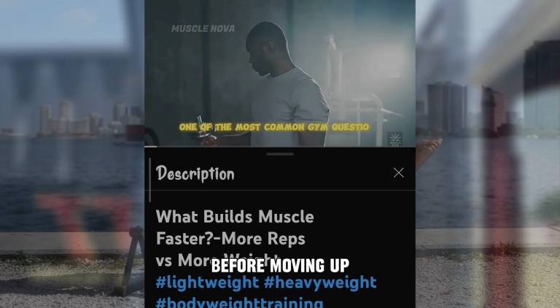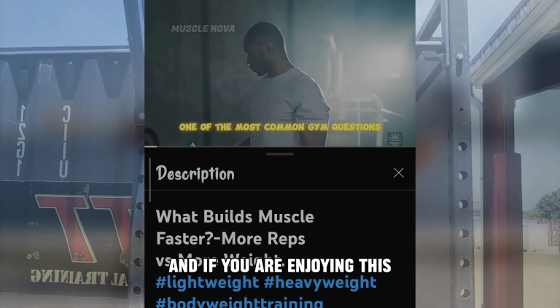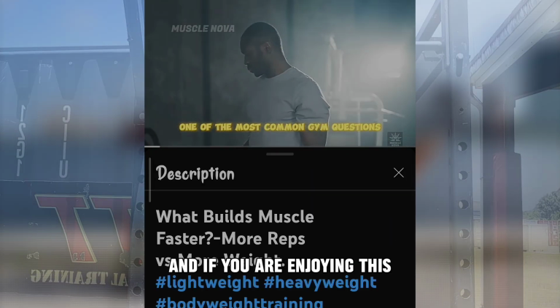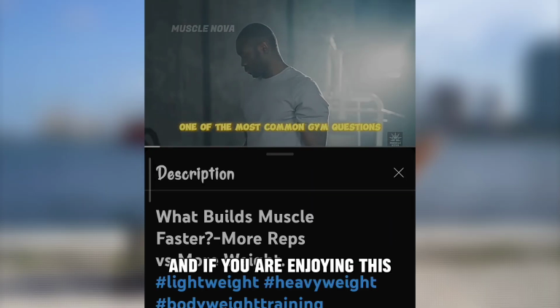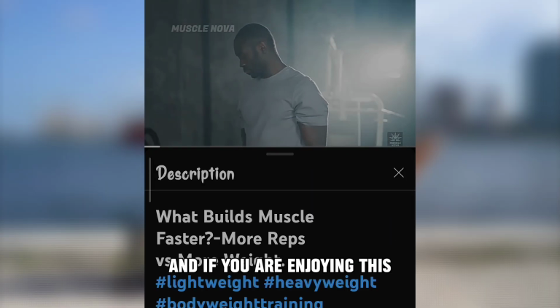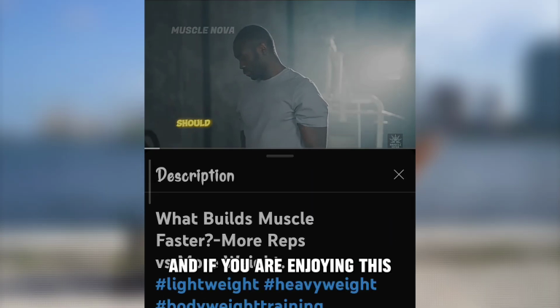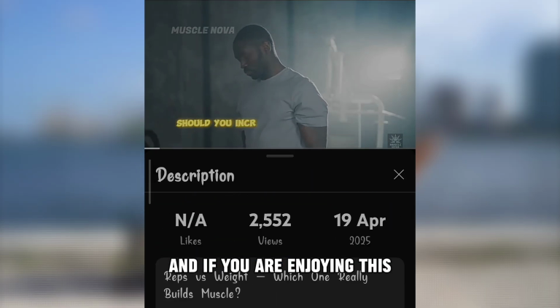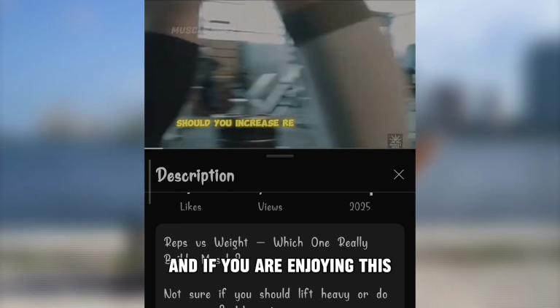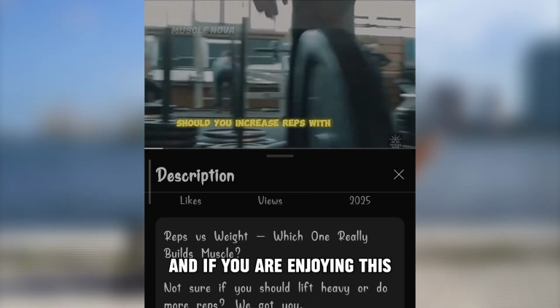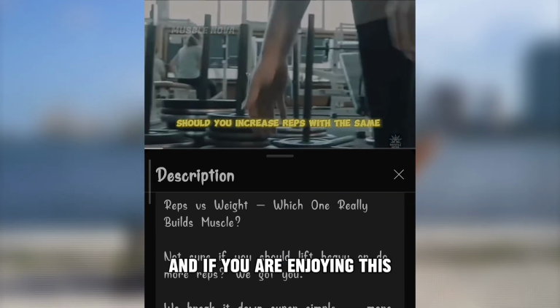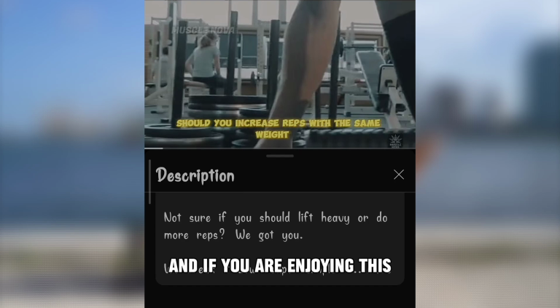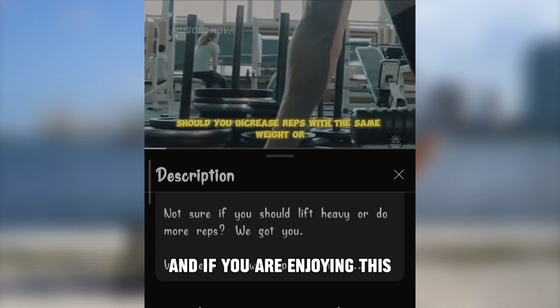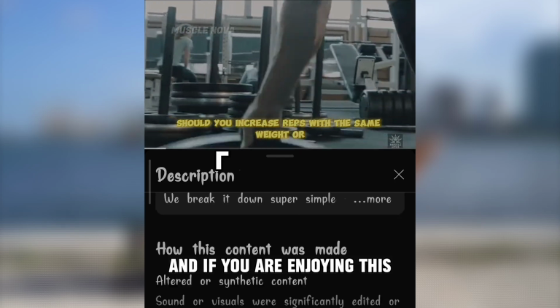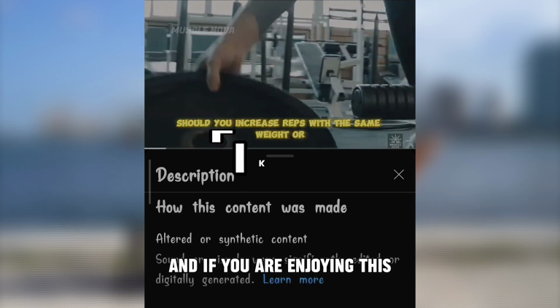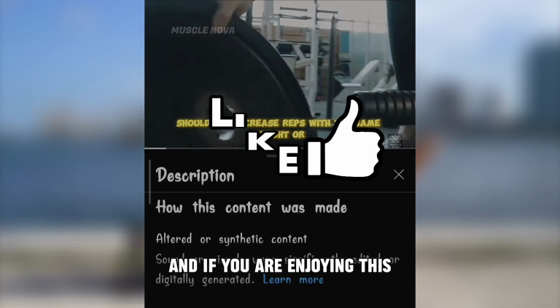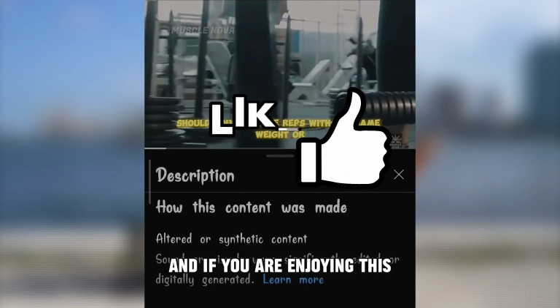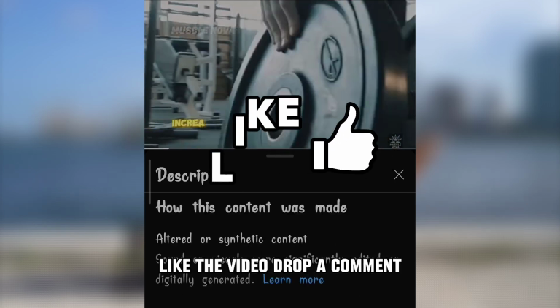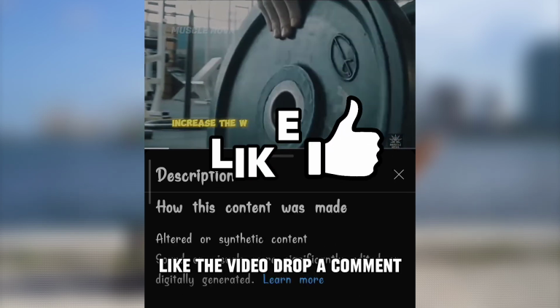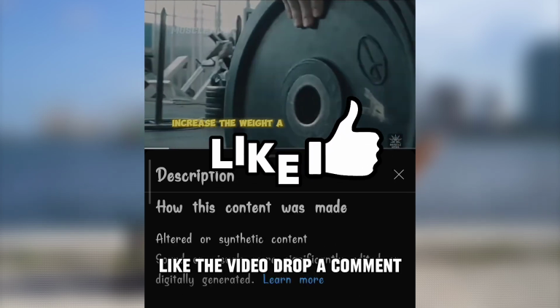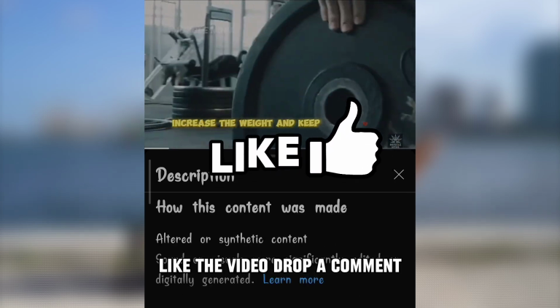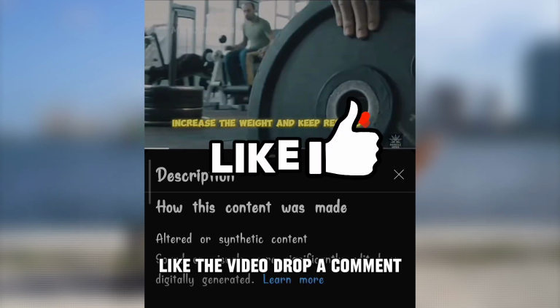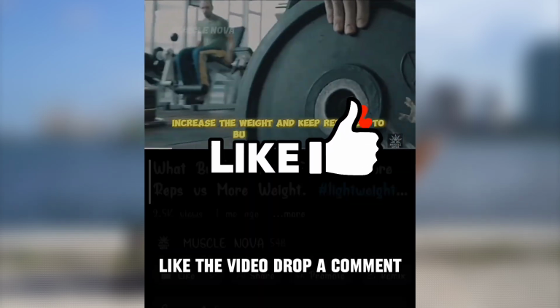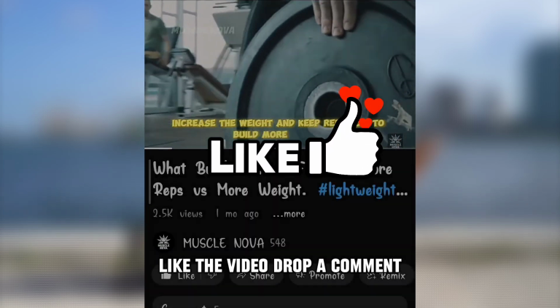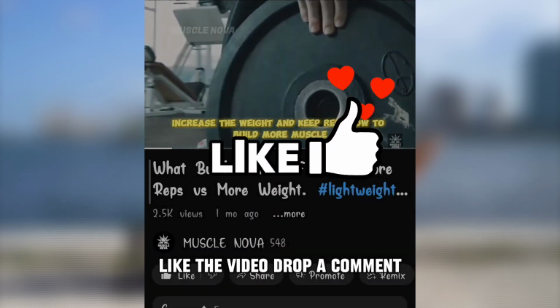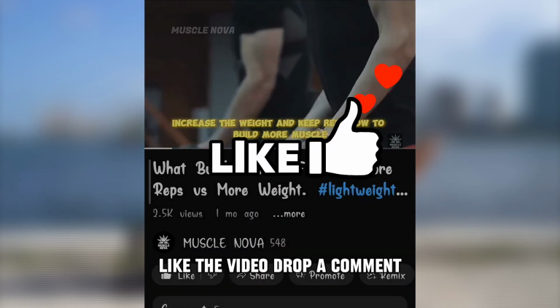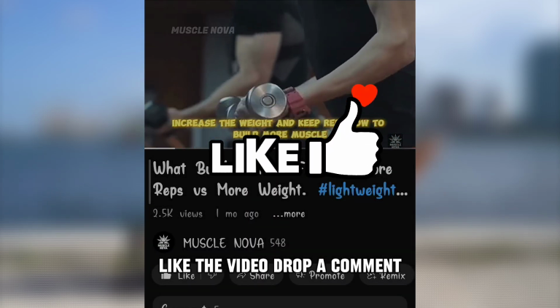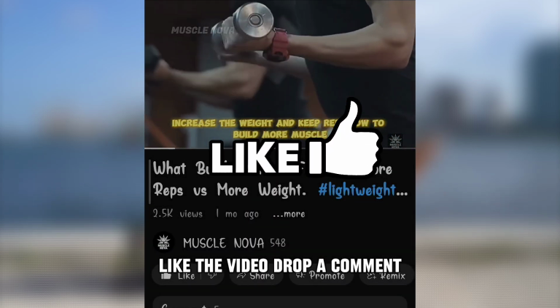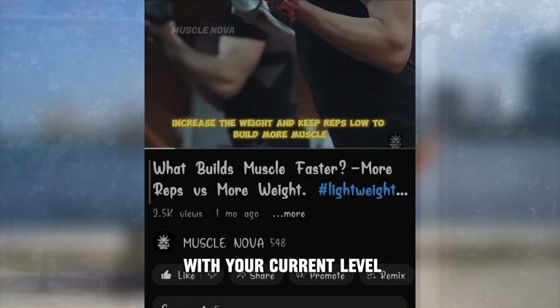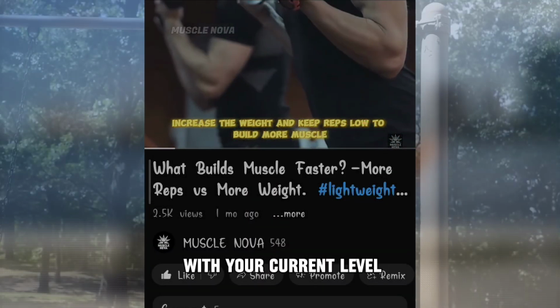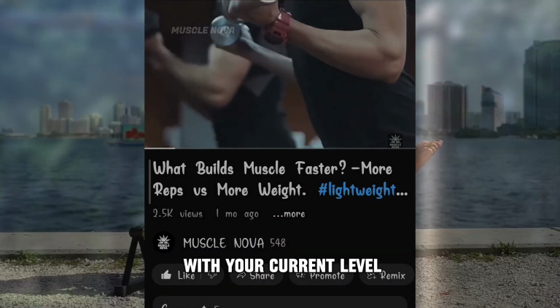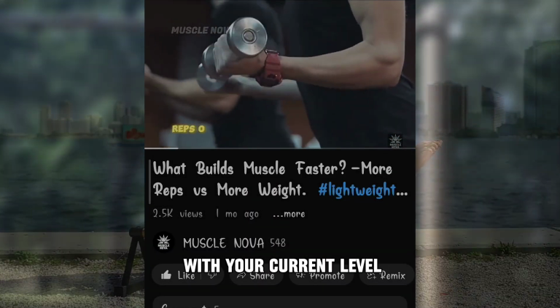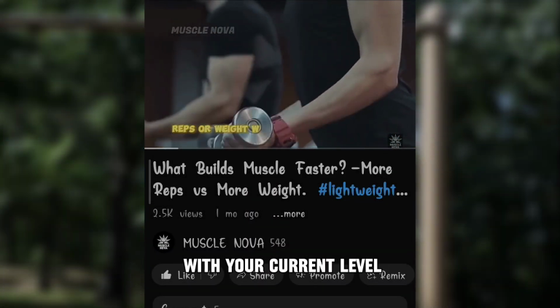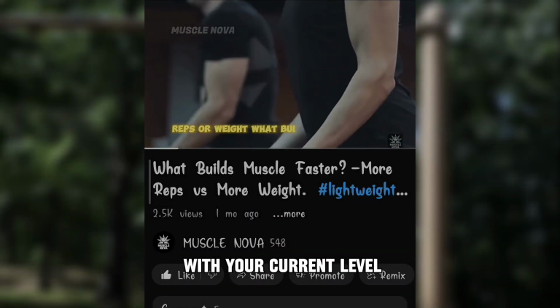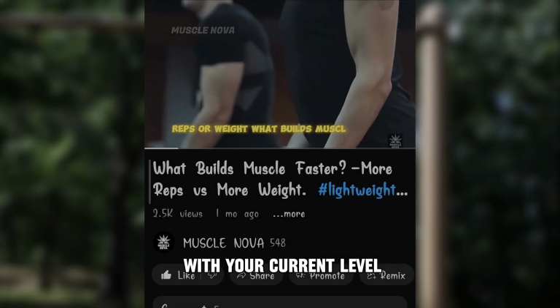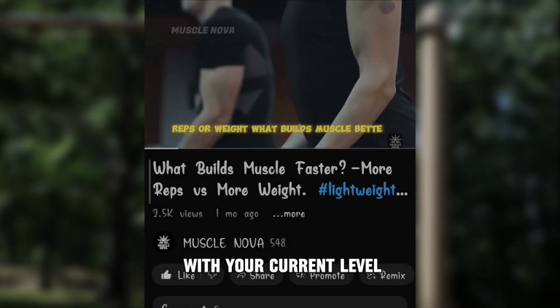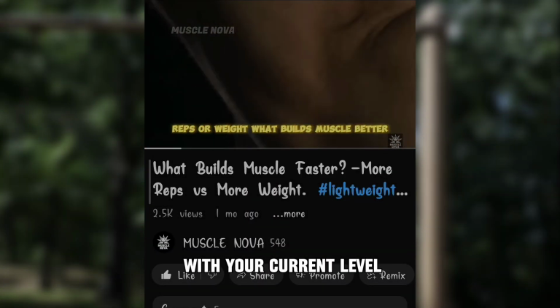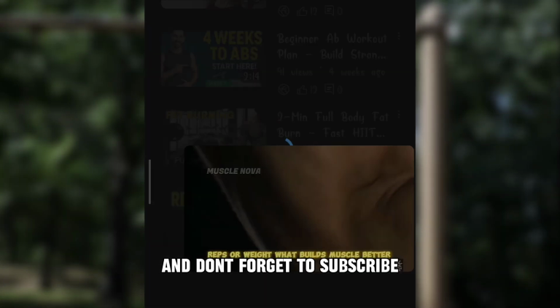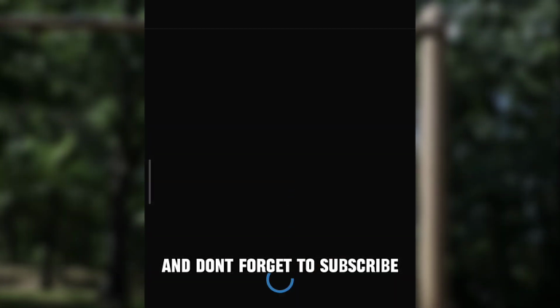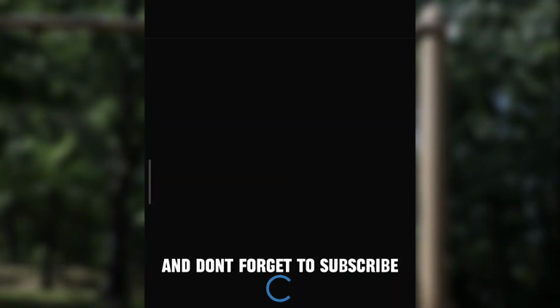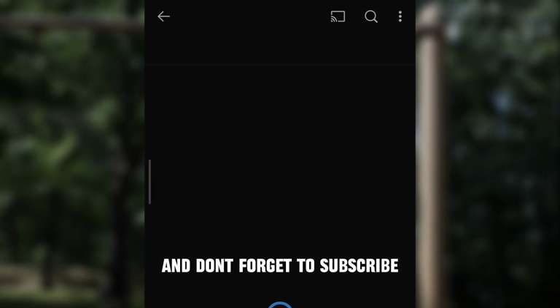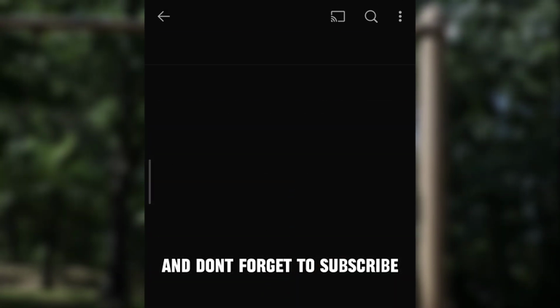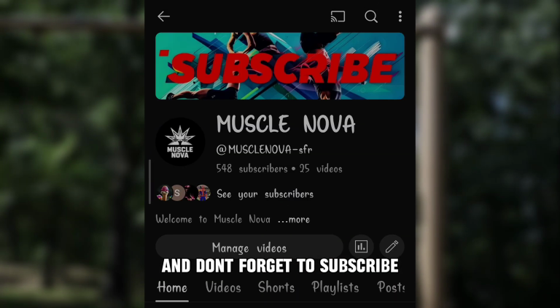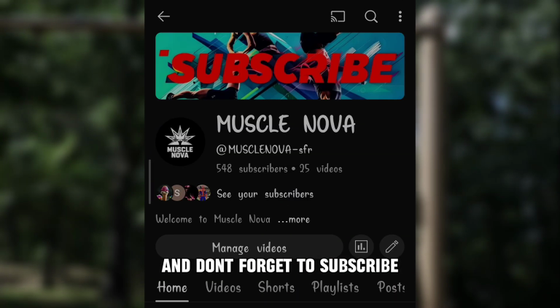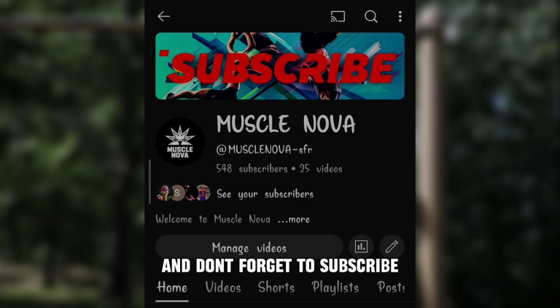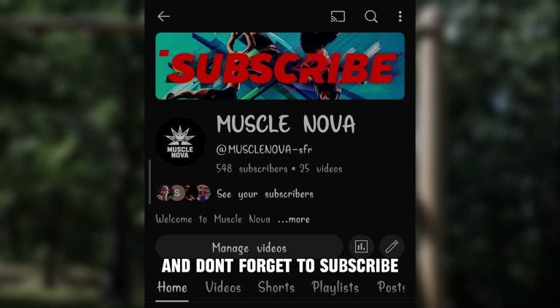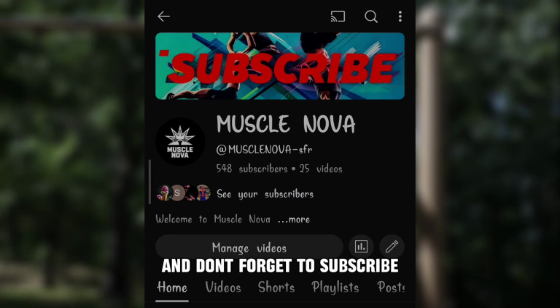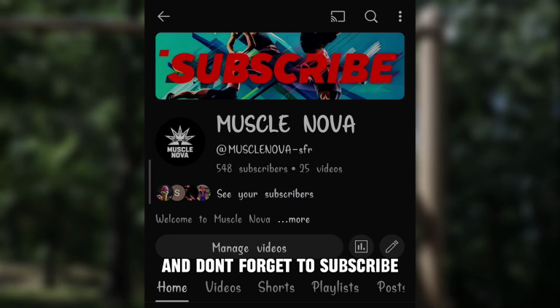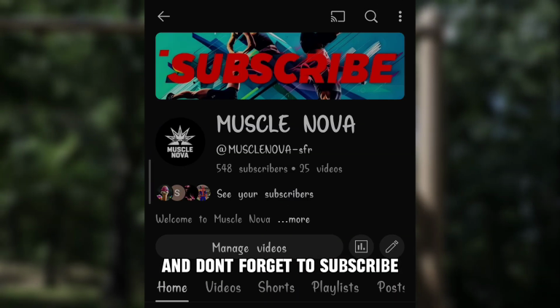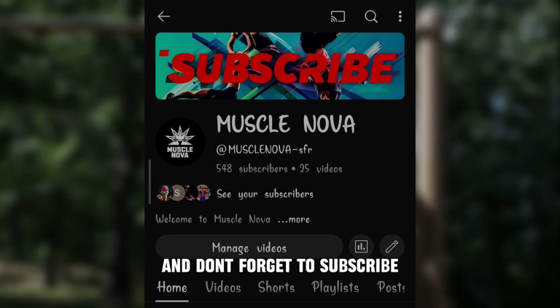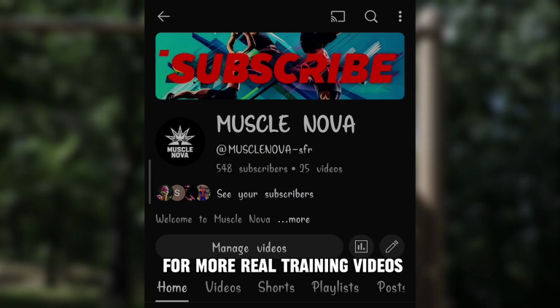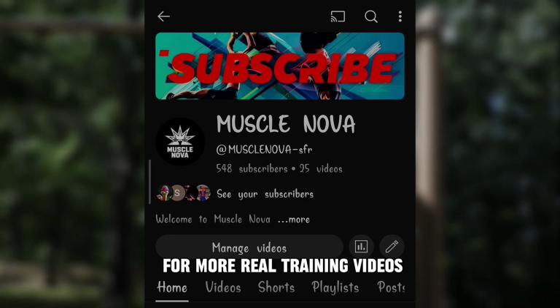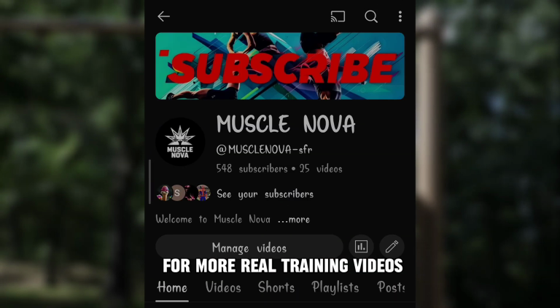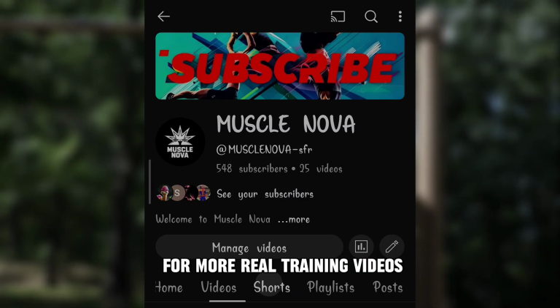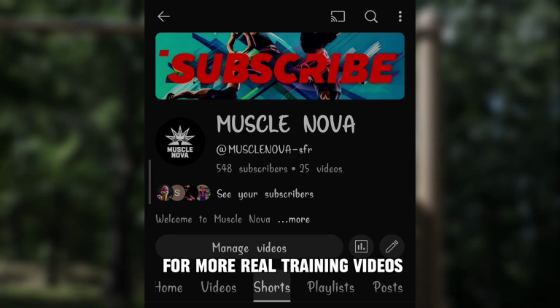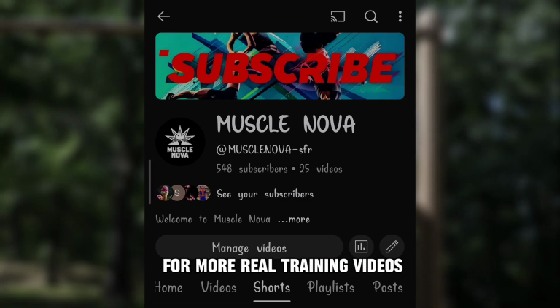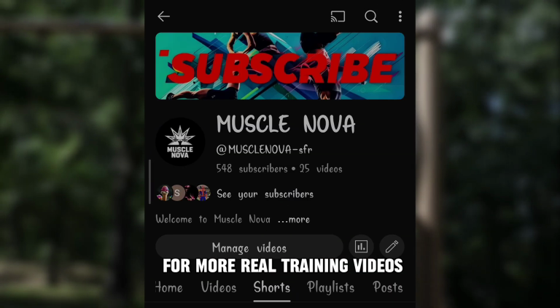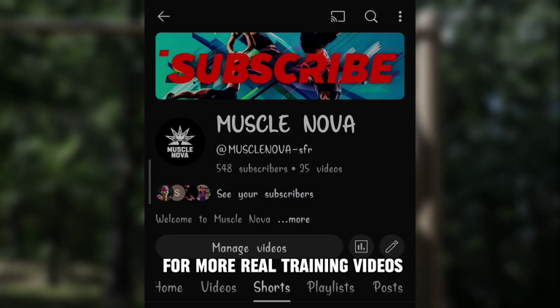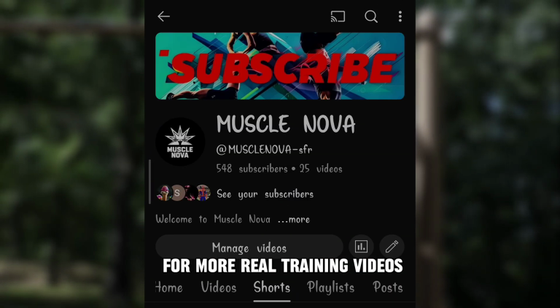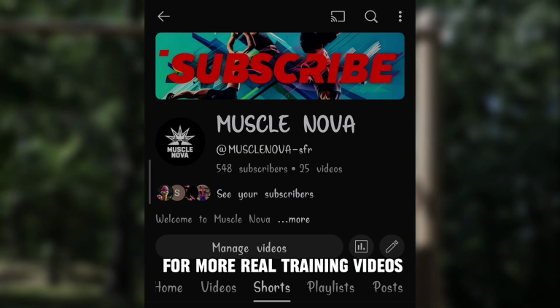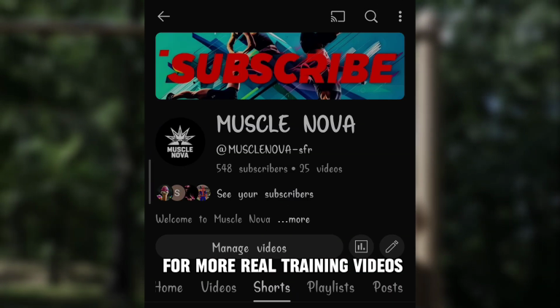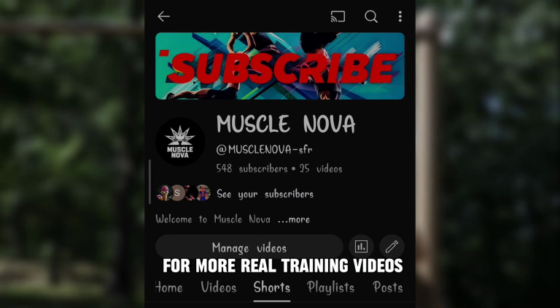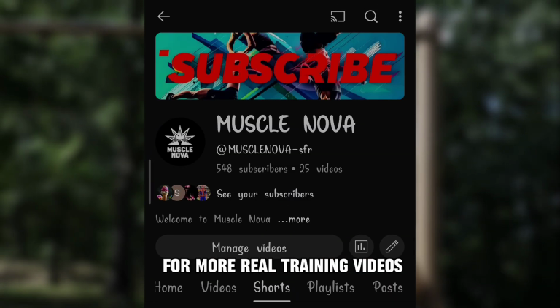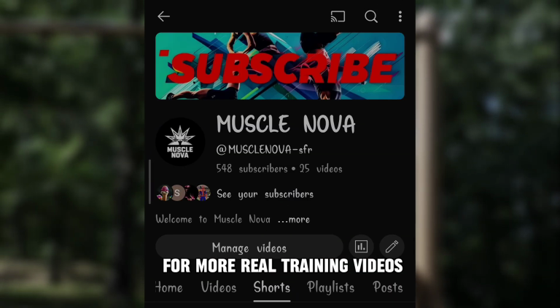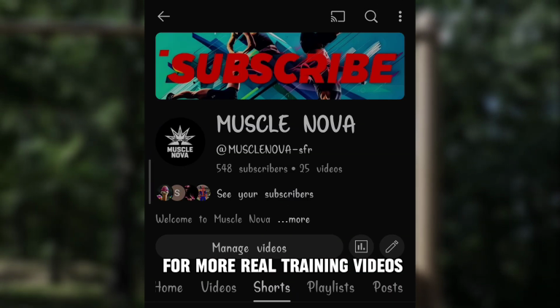And if you're enjoying this, like the video, drop a comment with your current level, and don't forget to subscribe for more real training videos.